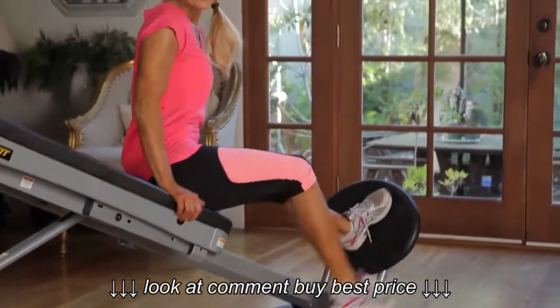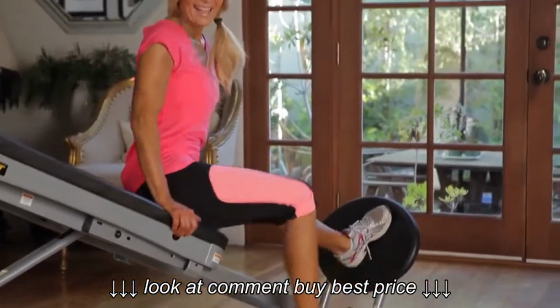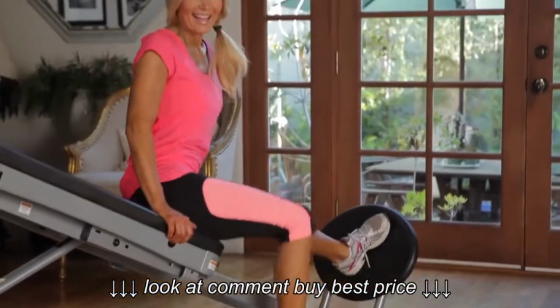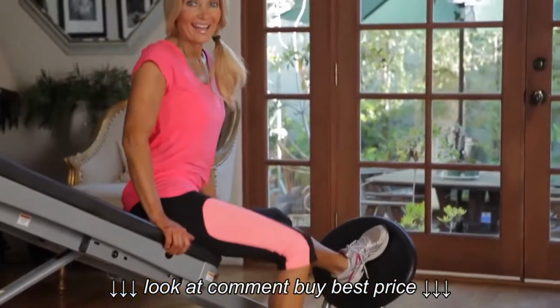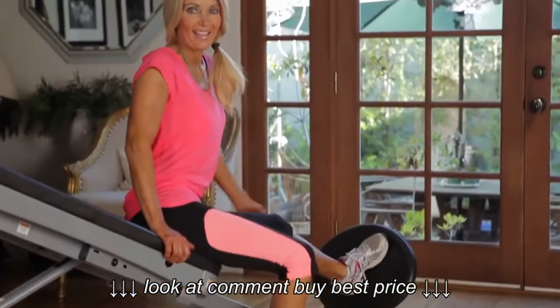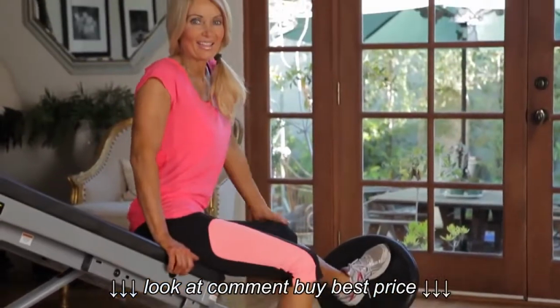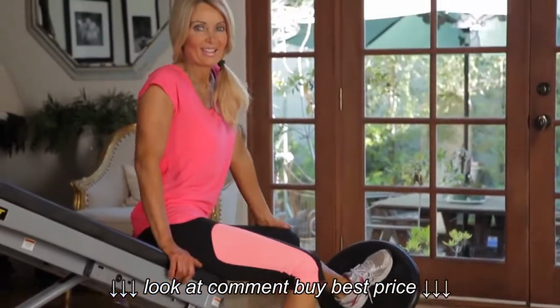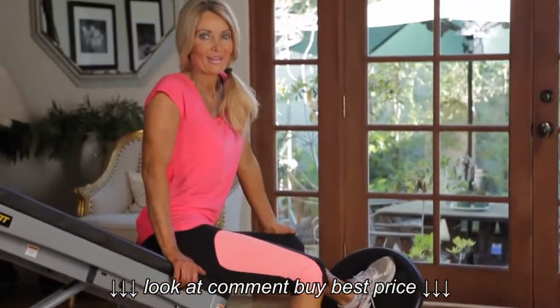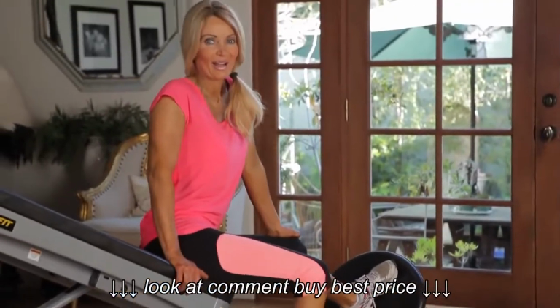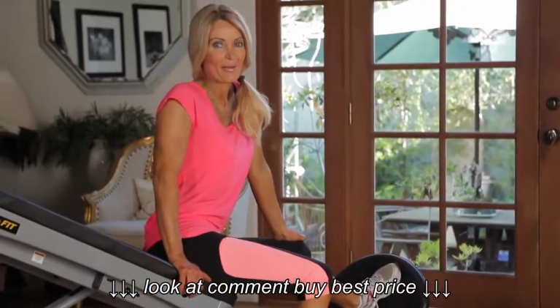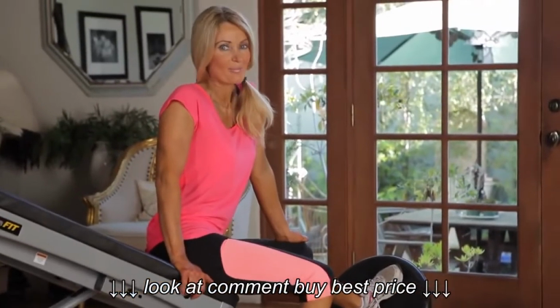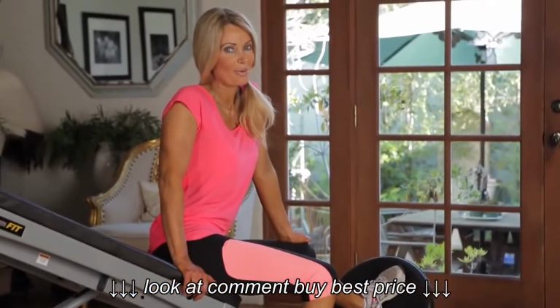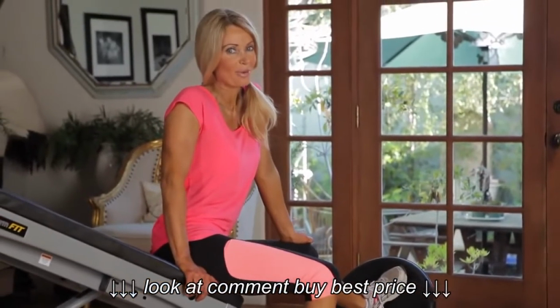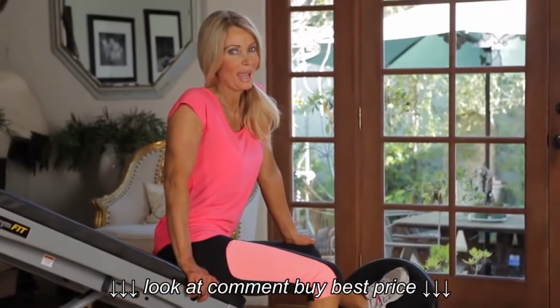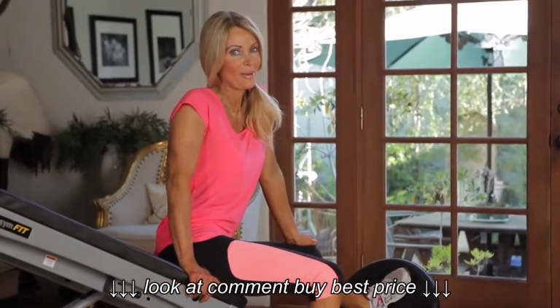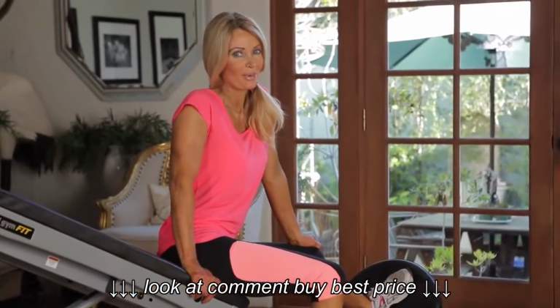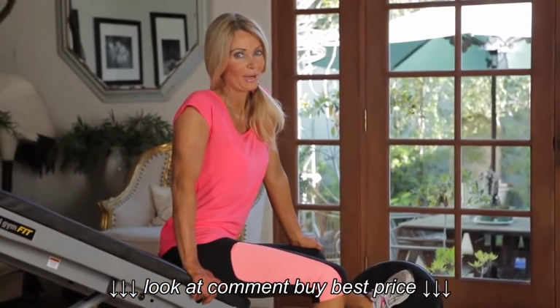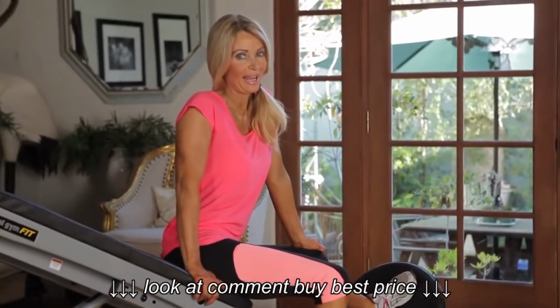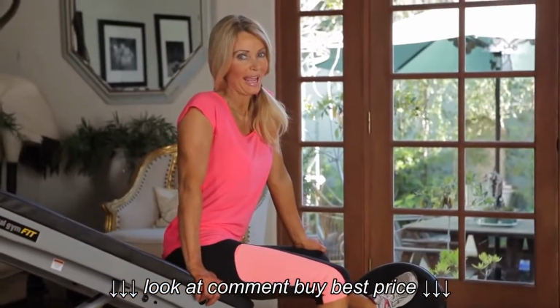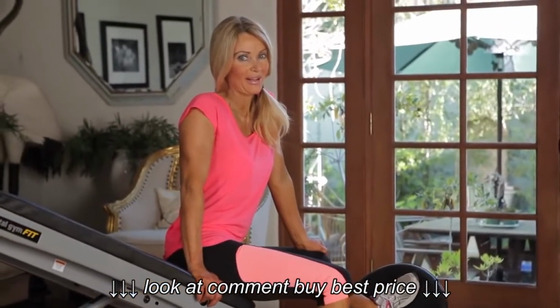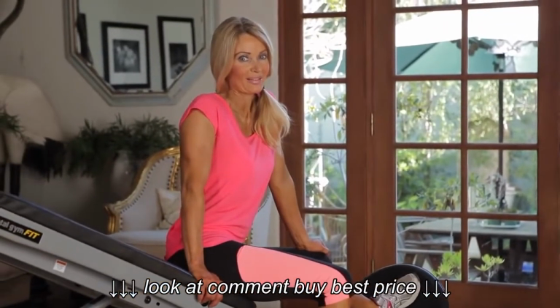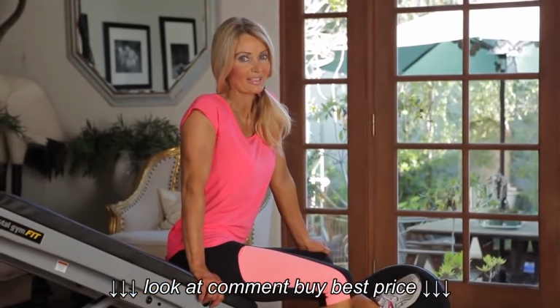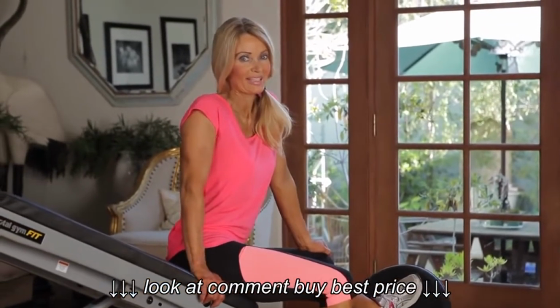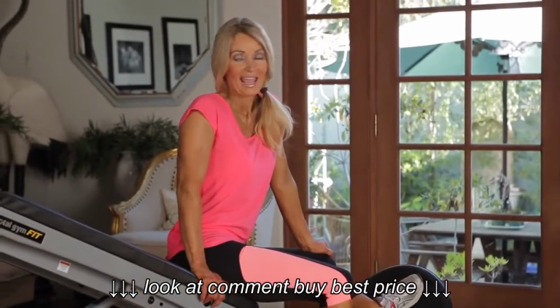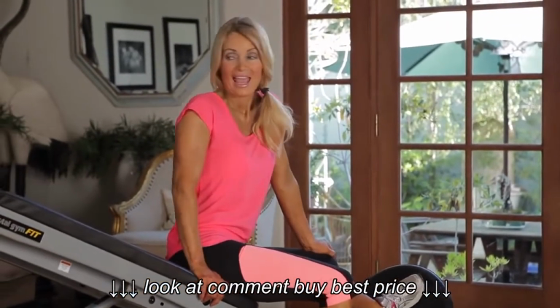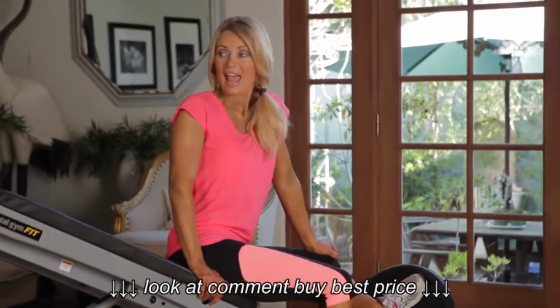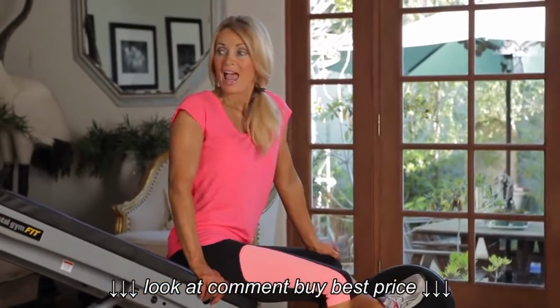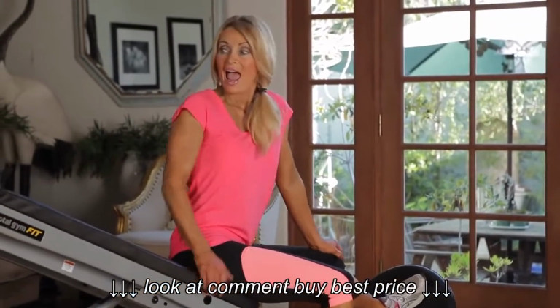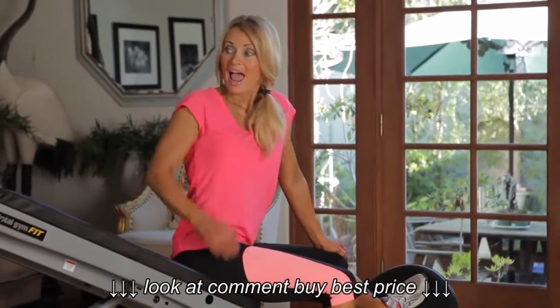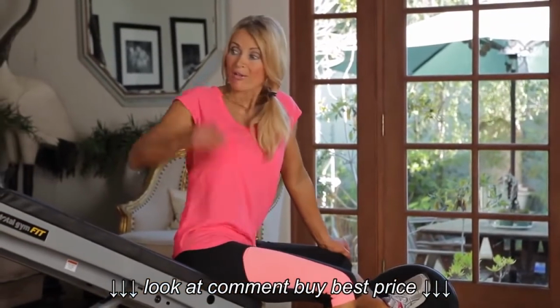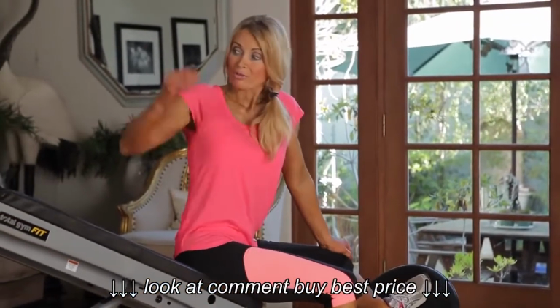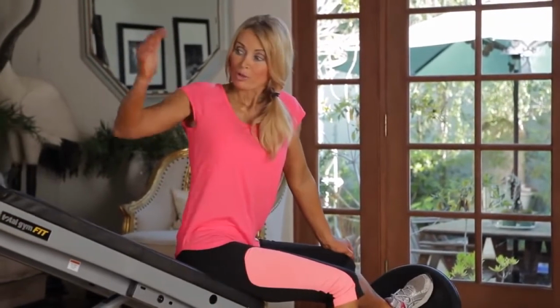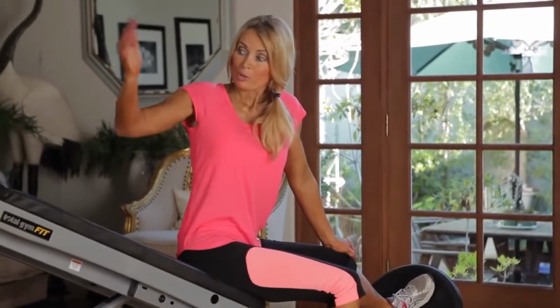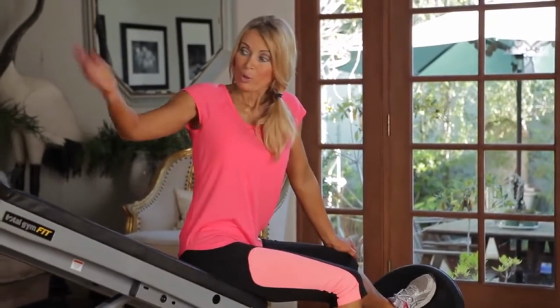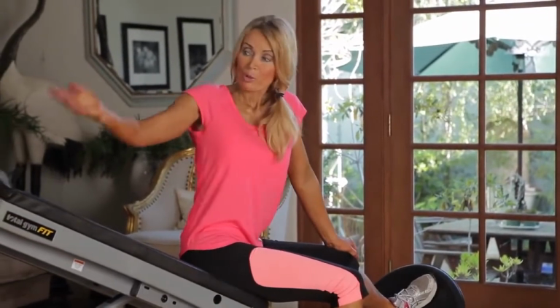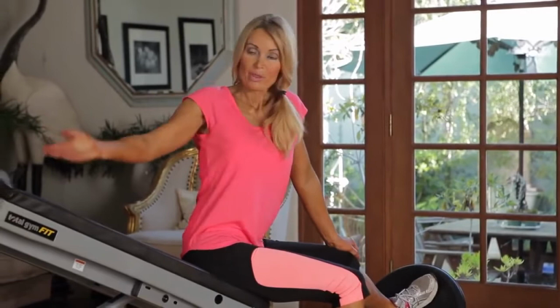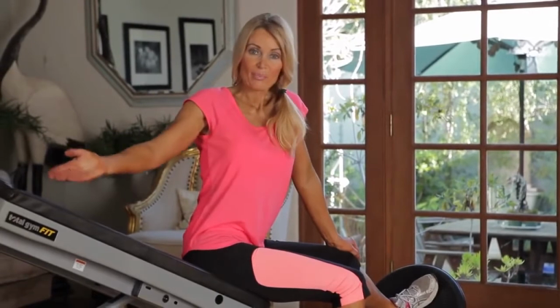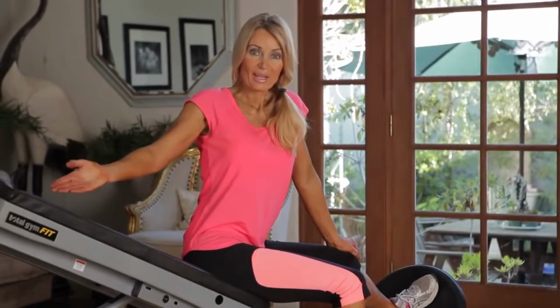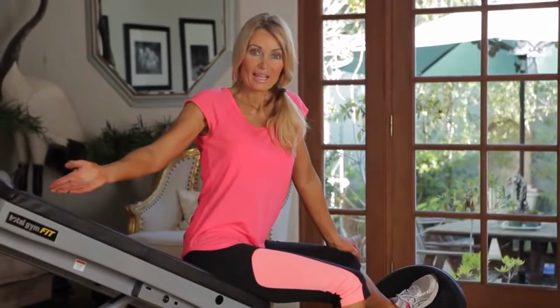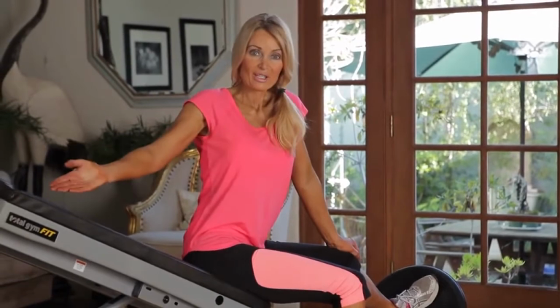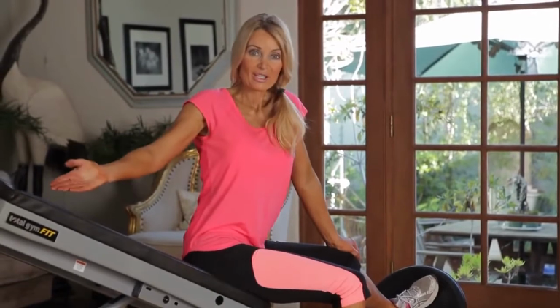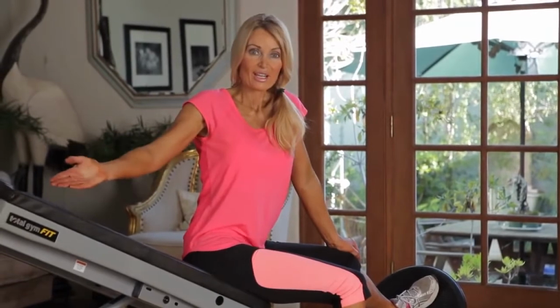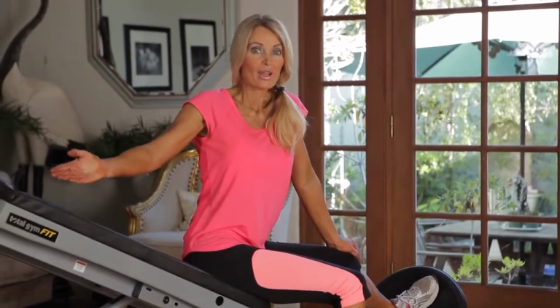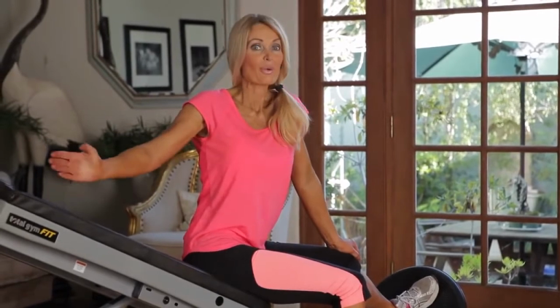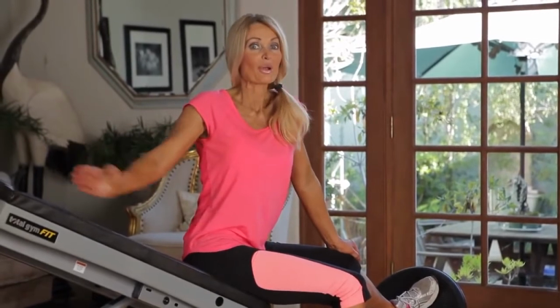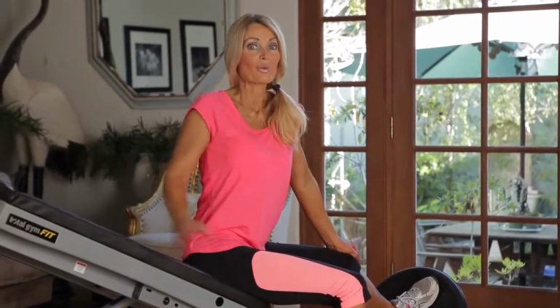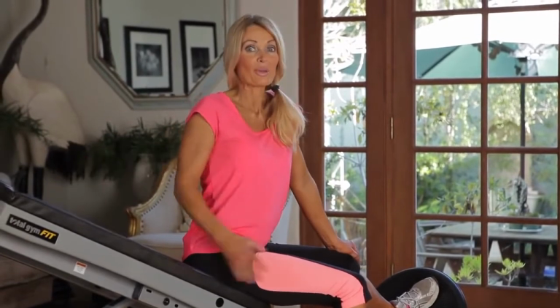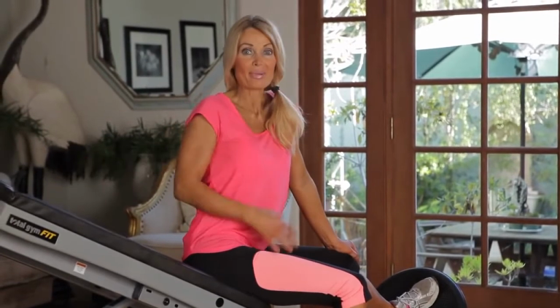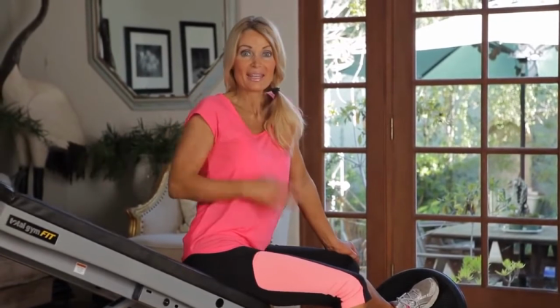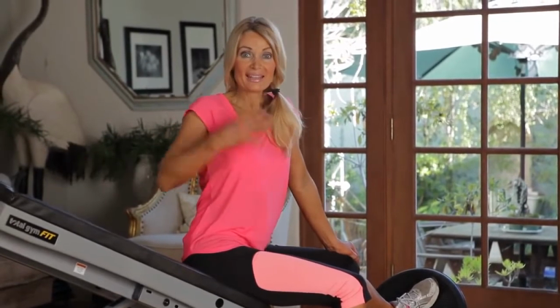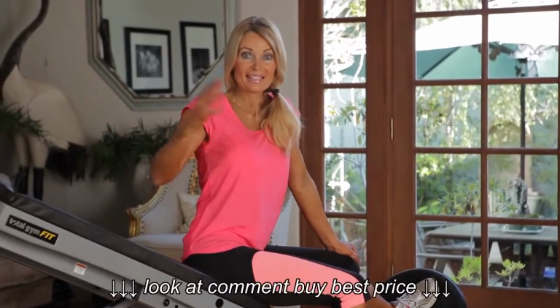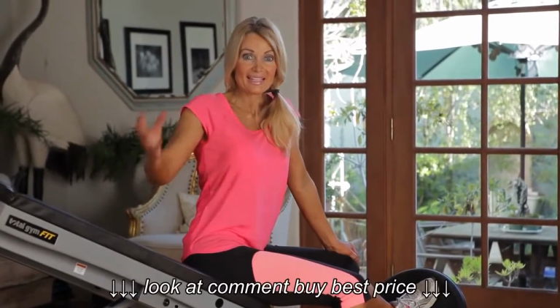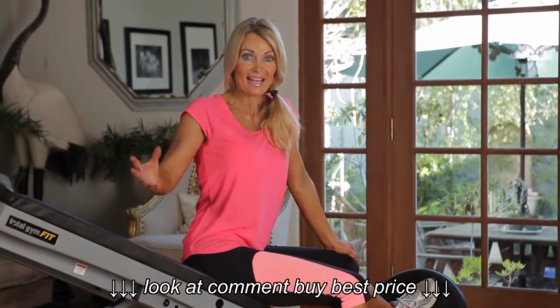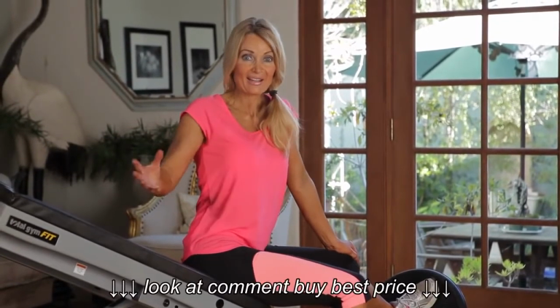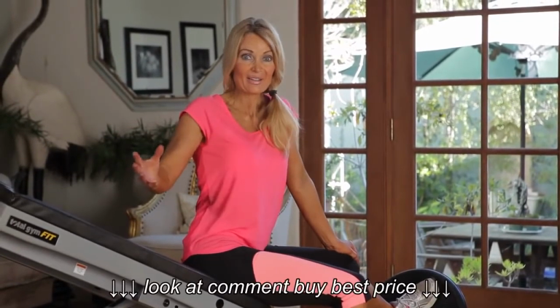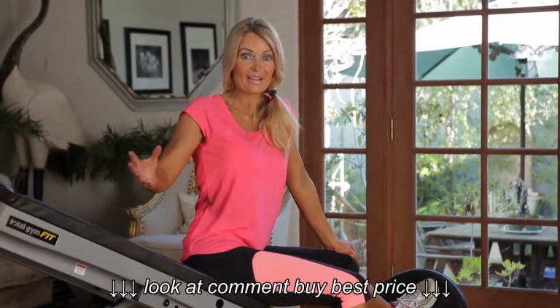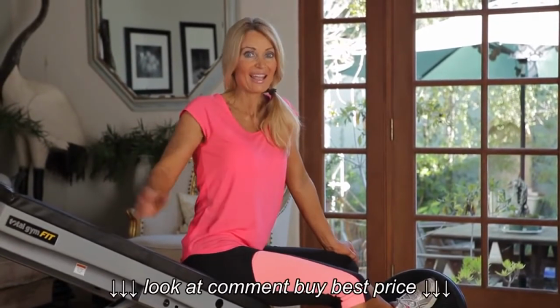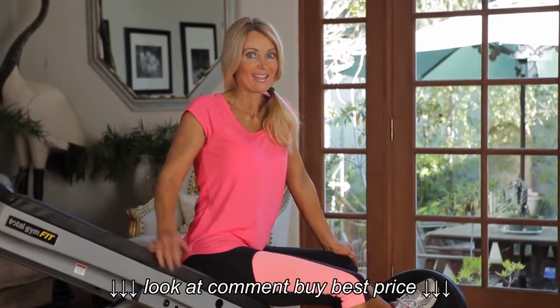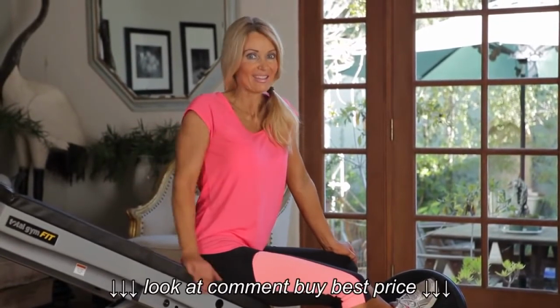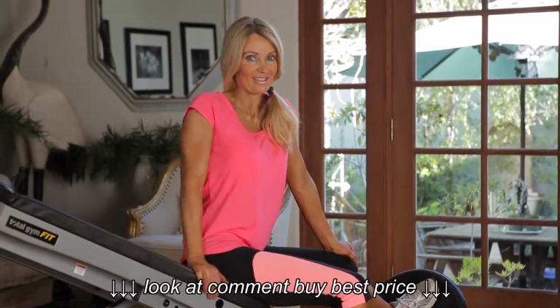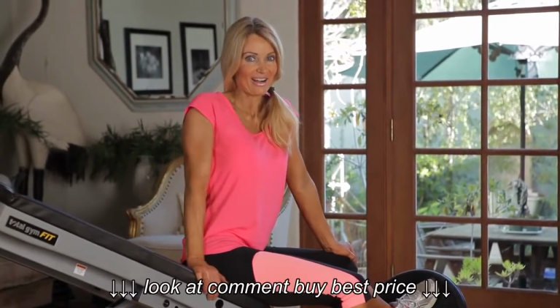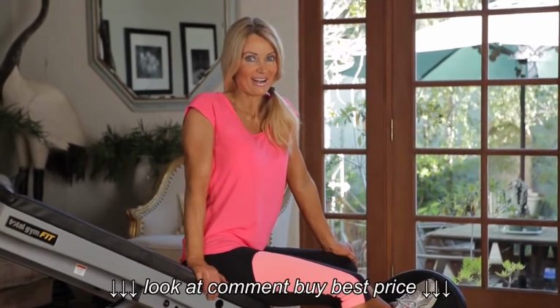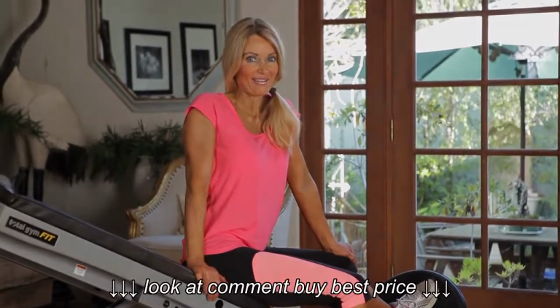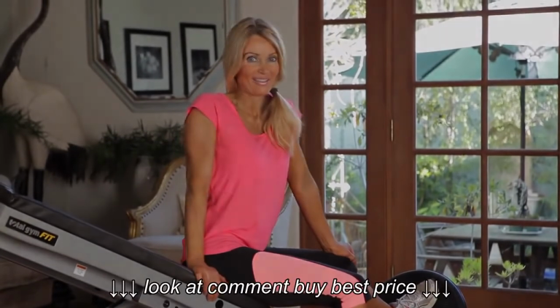Now that's a great boot camp workout. After you lower the bench, we're going to repeat the cycle and start over.